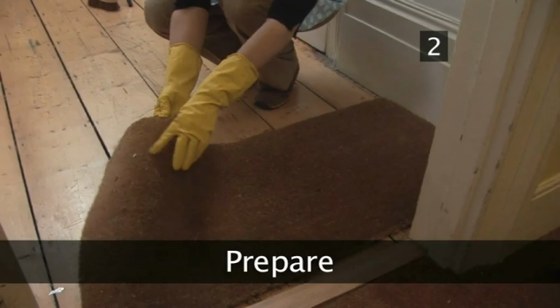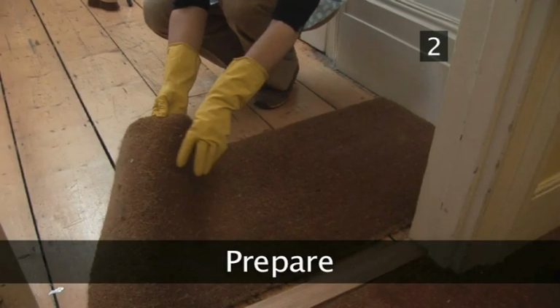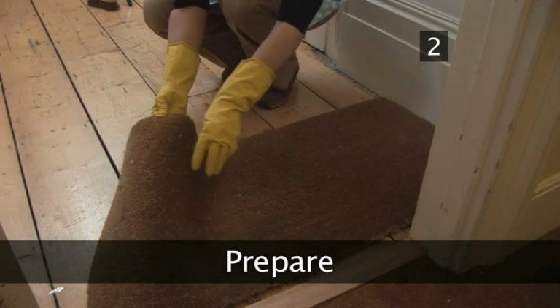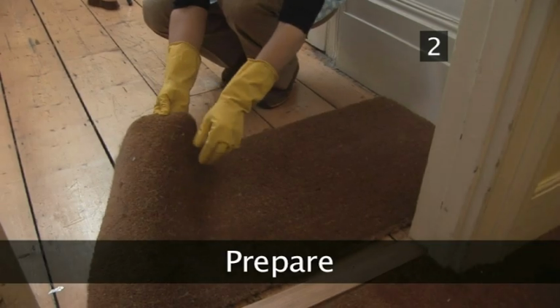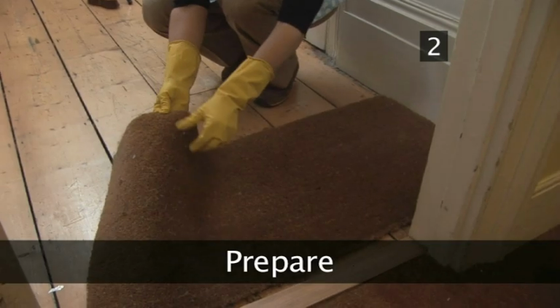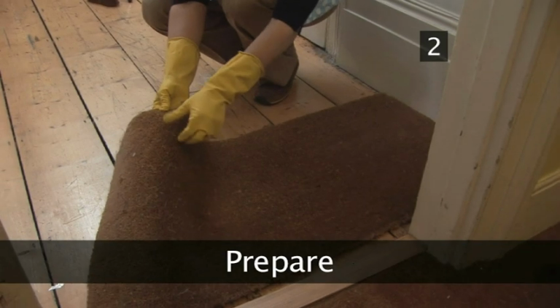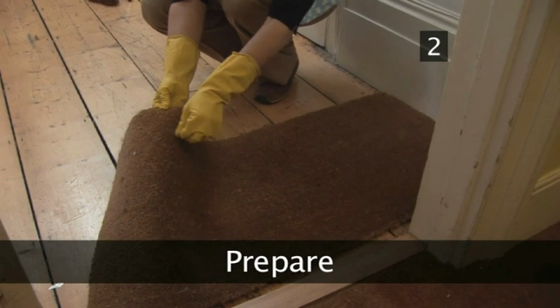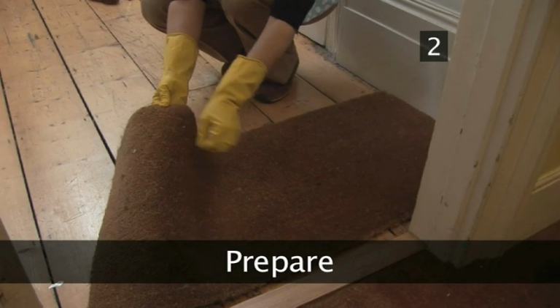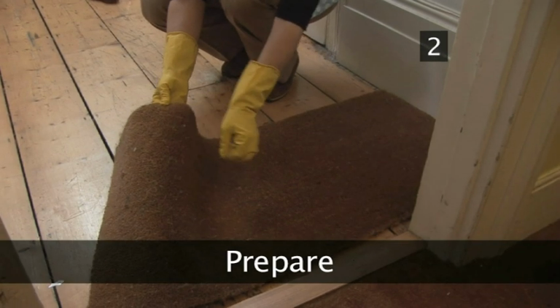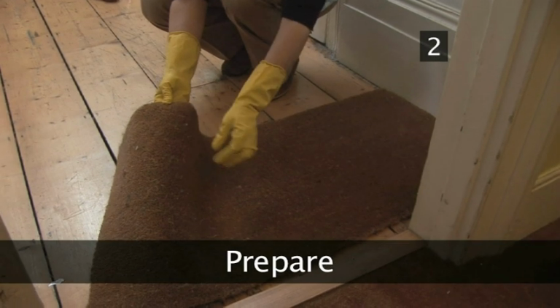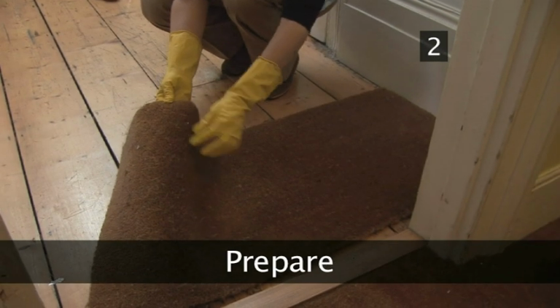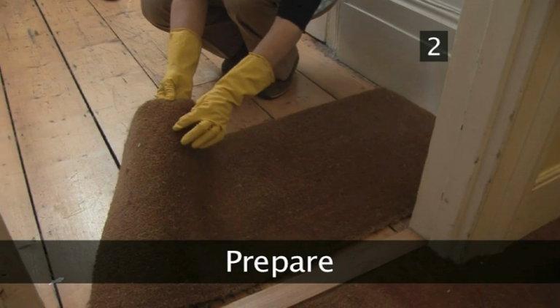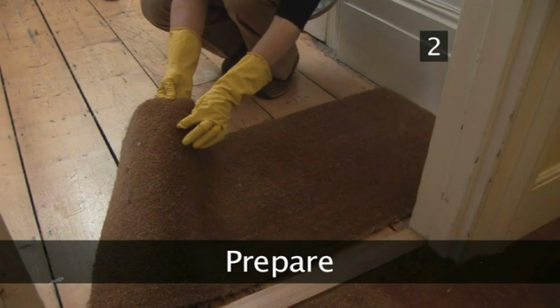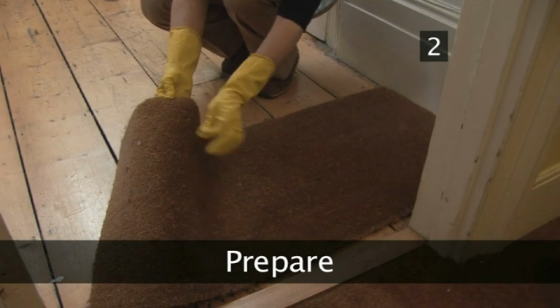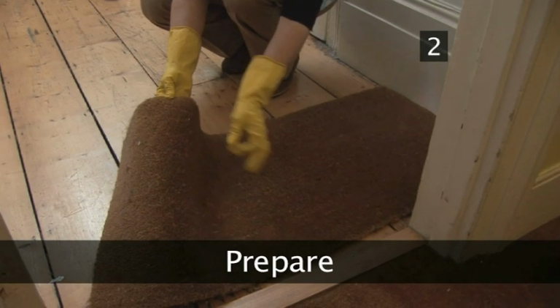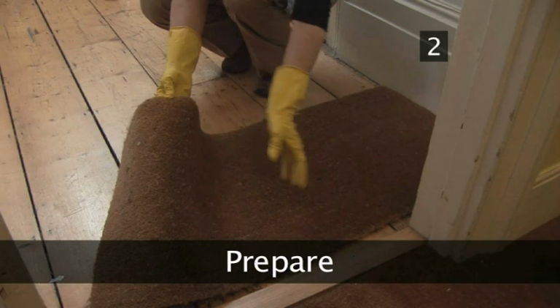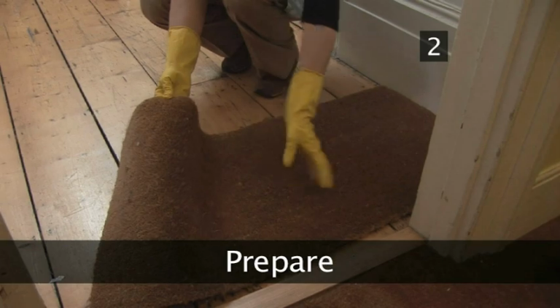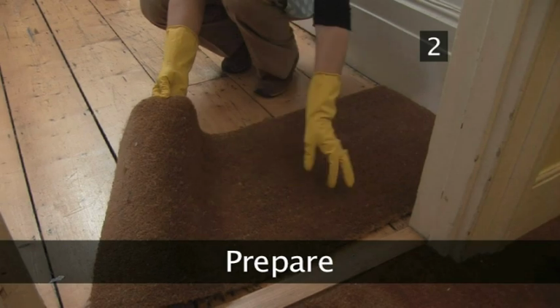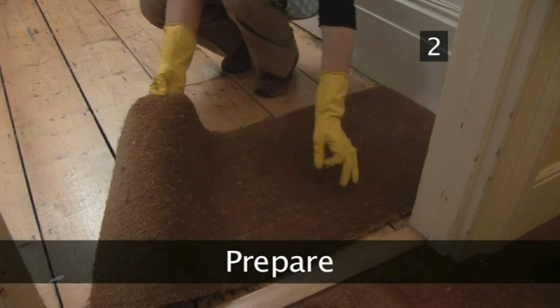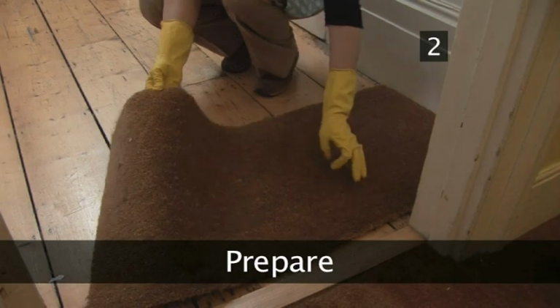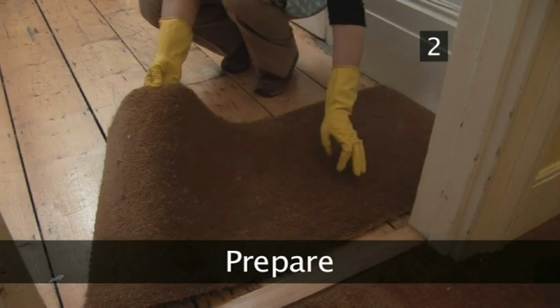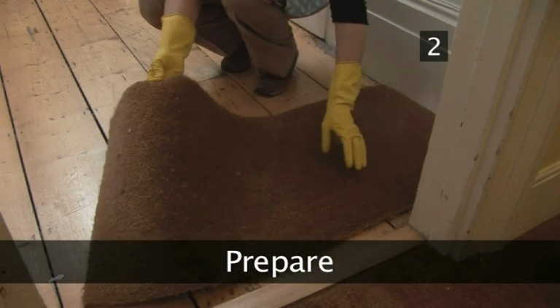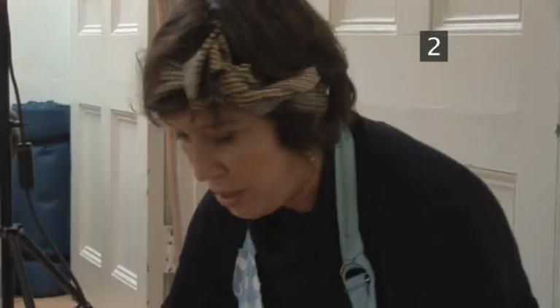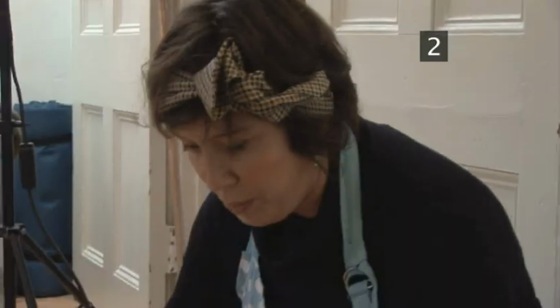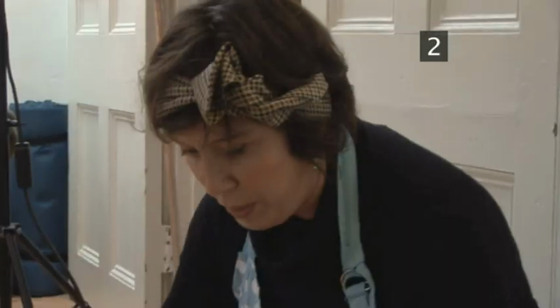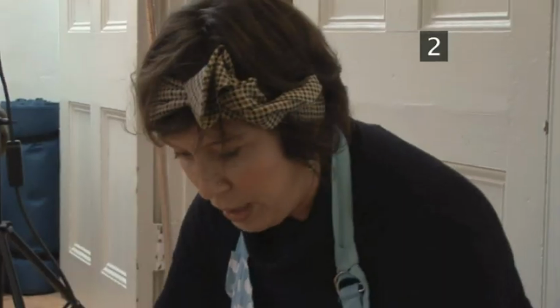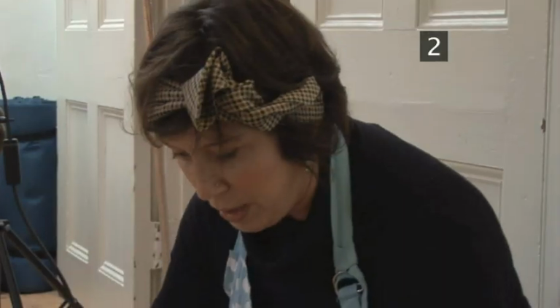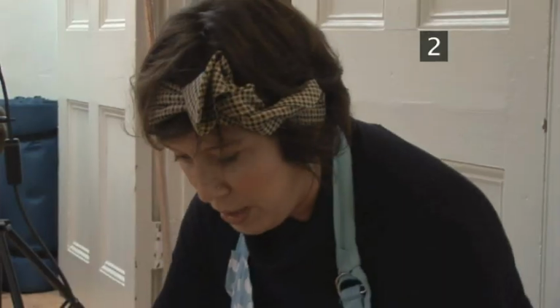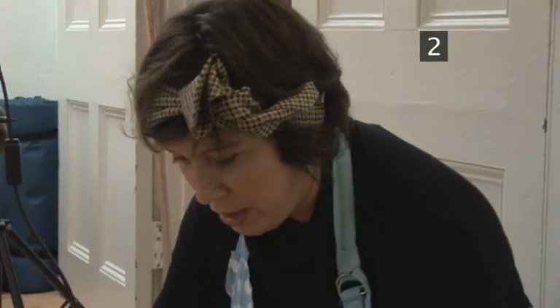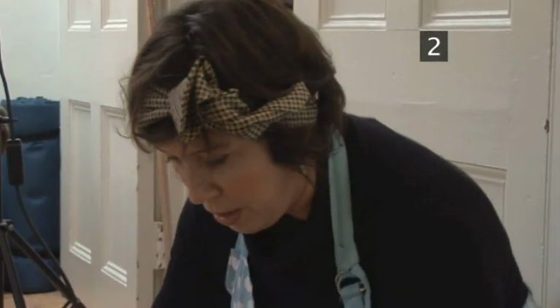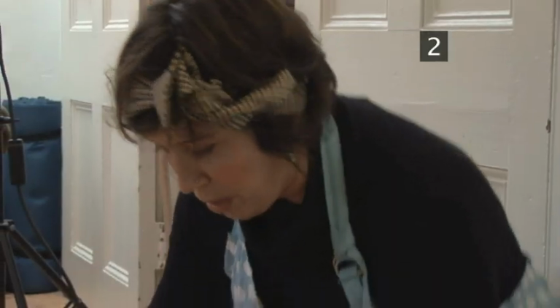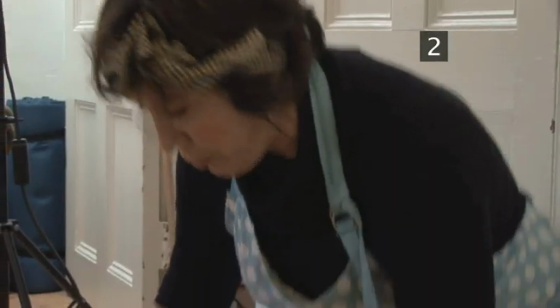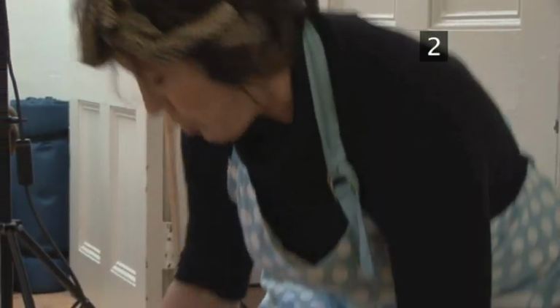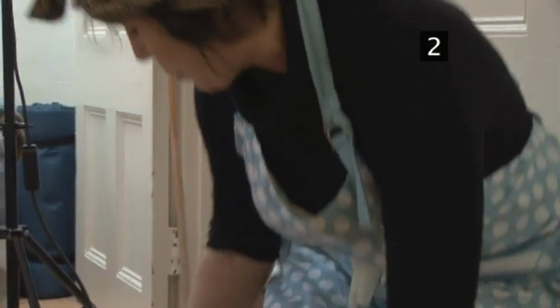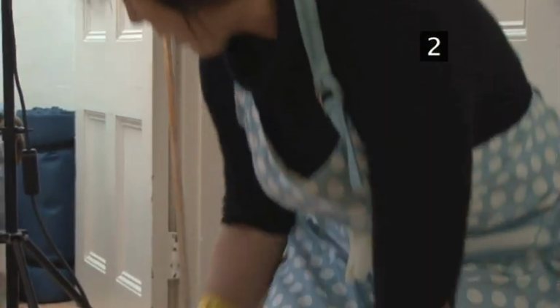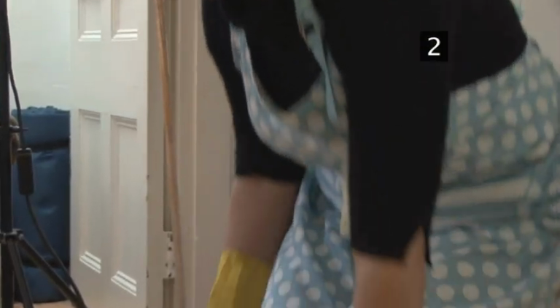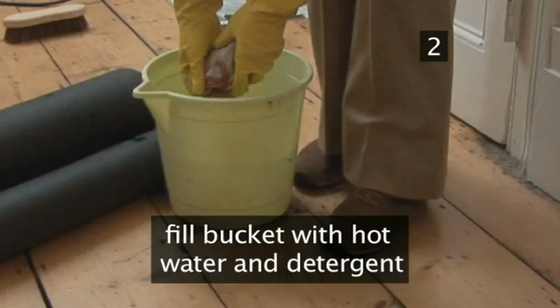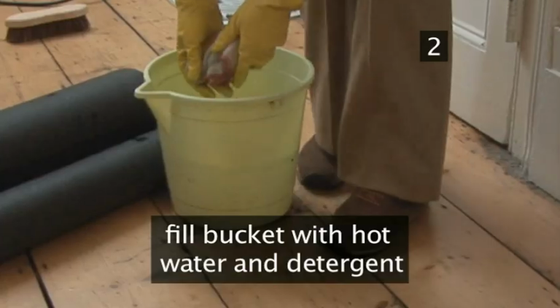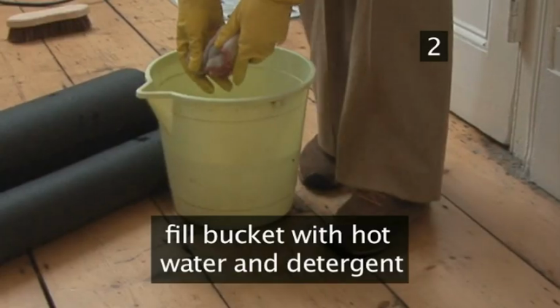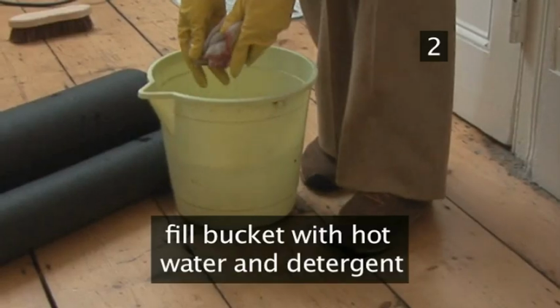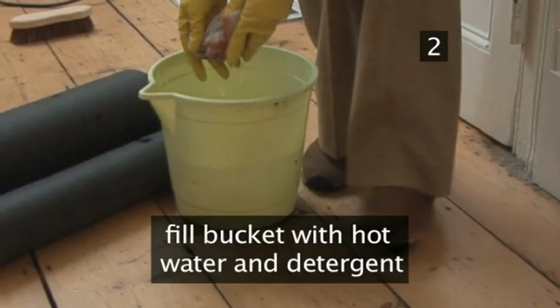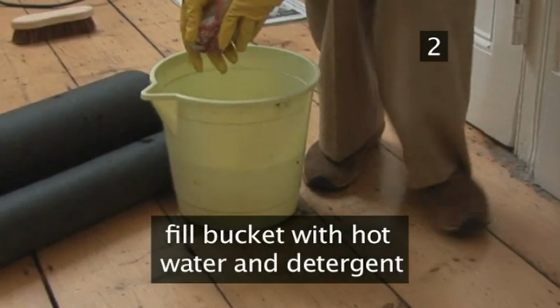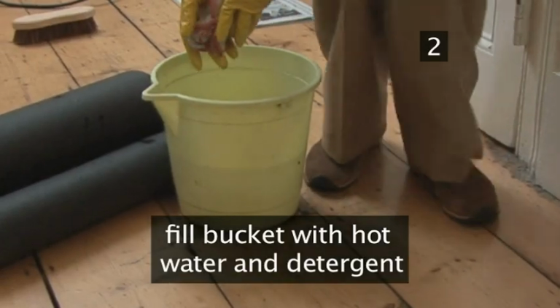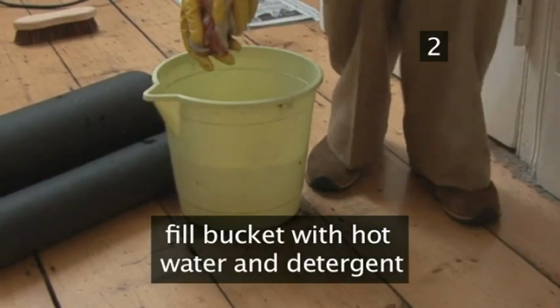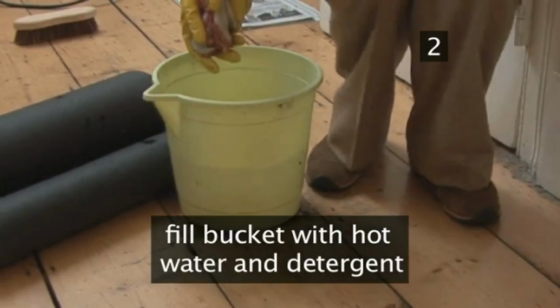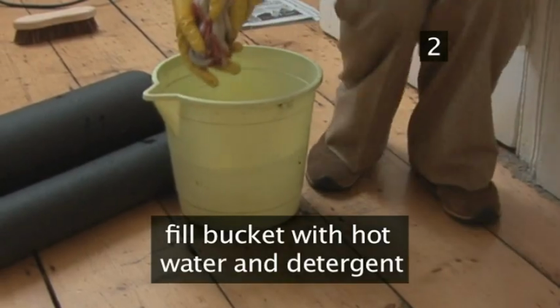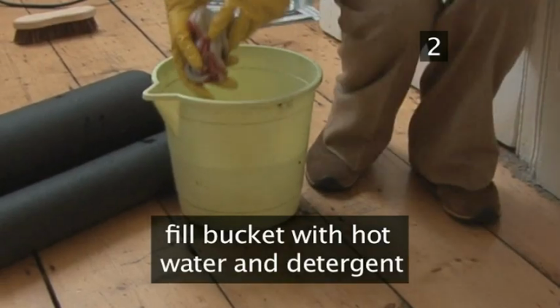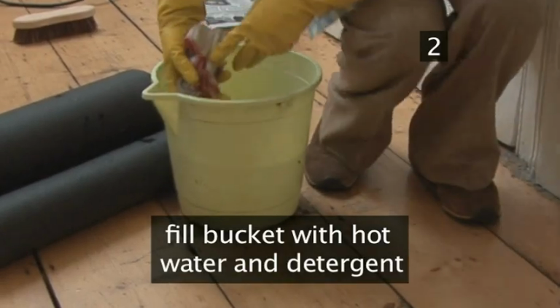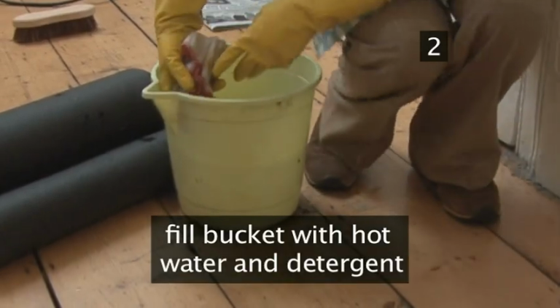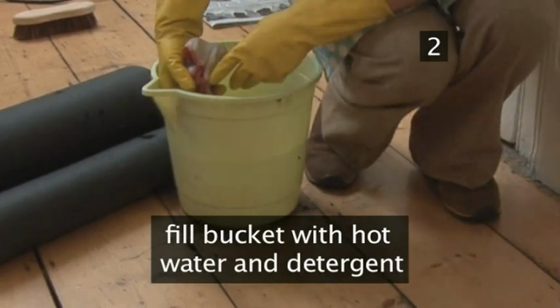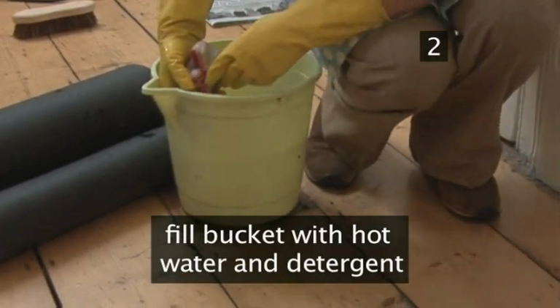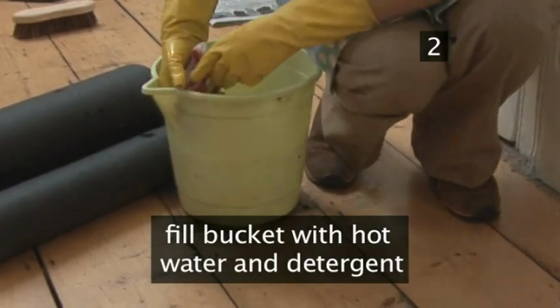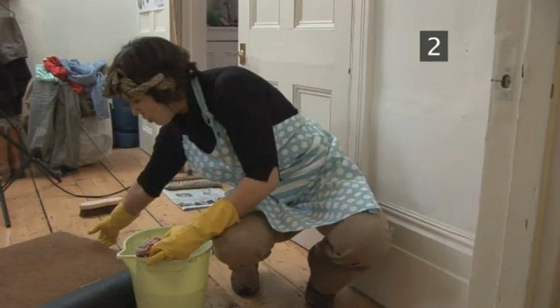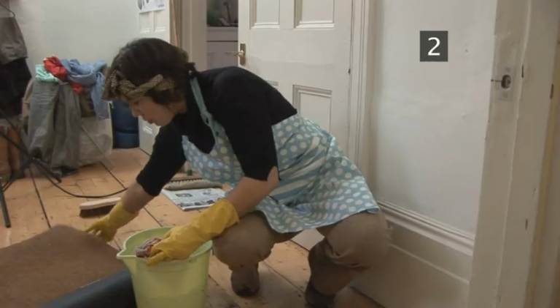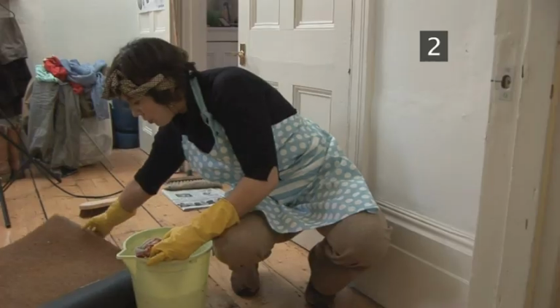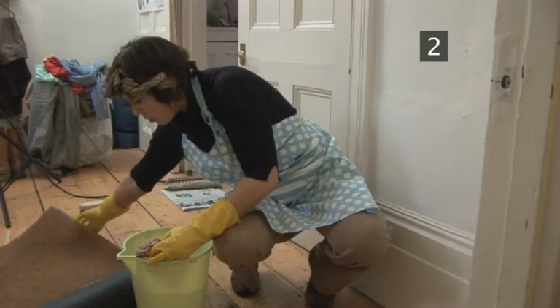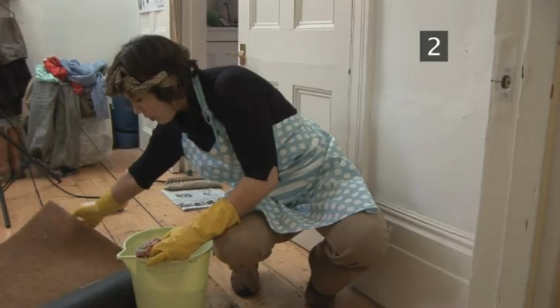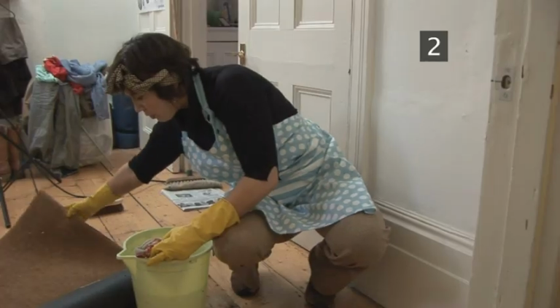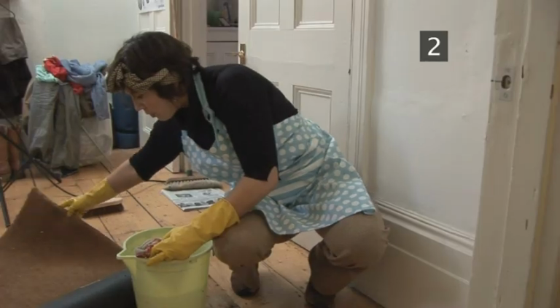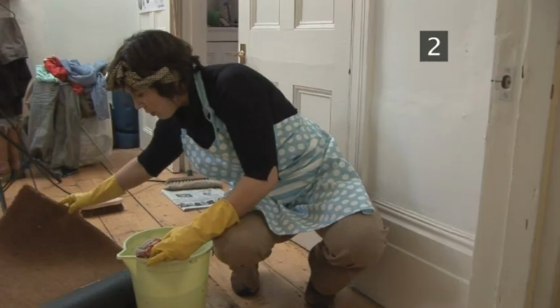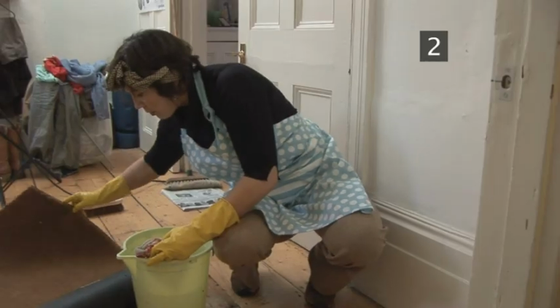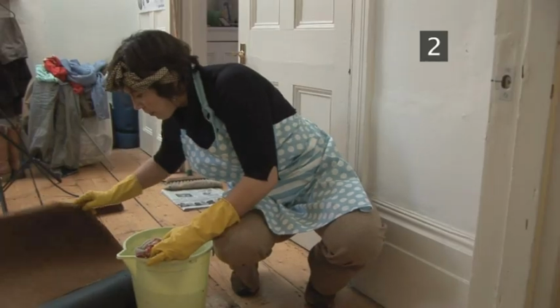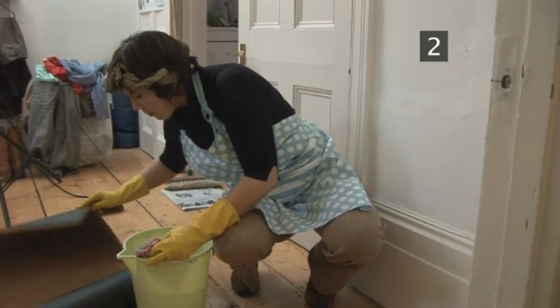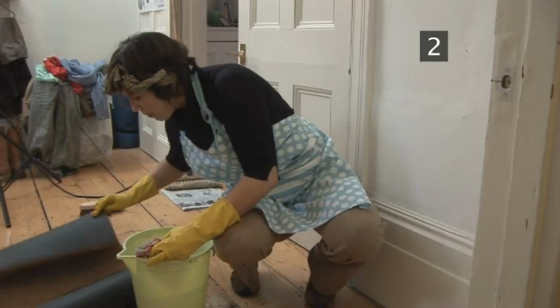Step 2. Prepare. Fill a bucket with hot water and add a little detergent. Take the bucket to the doormat.